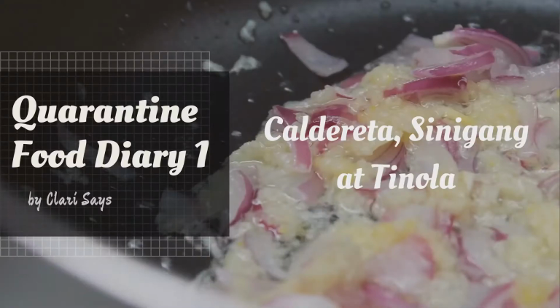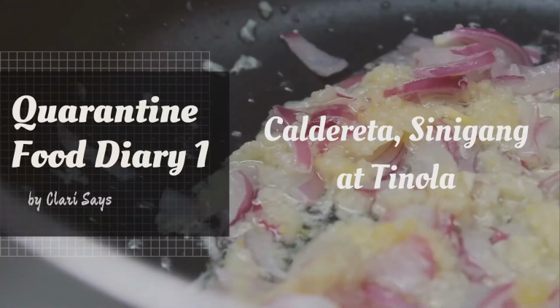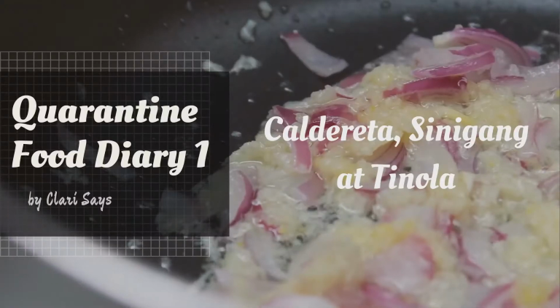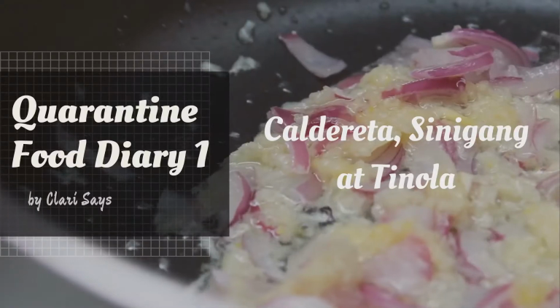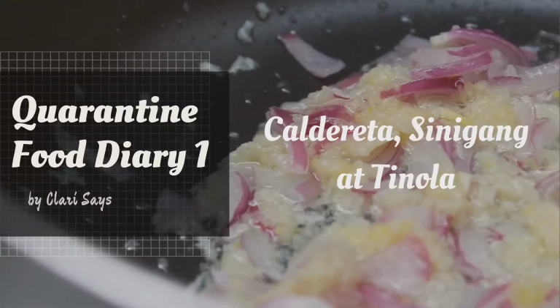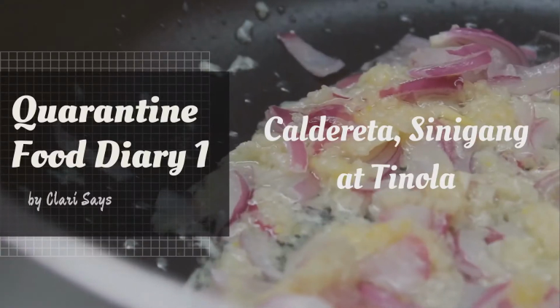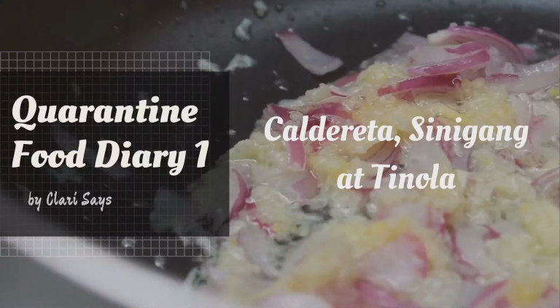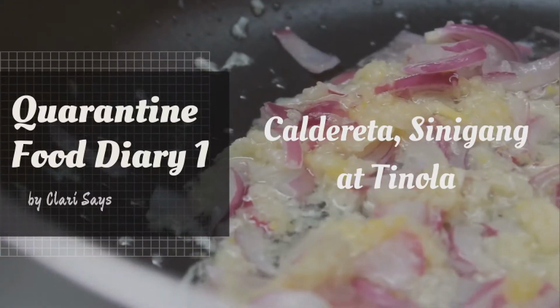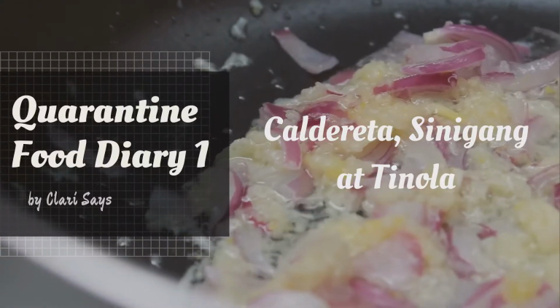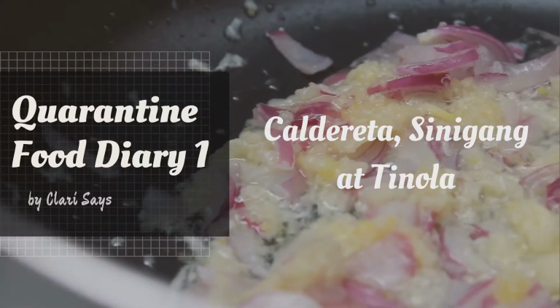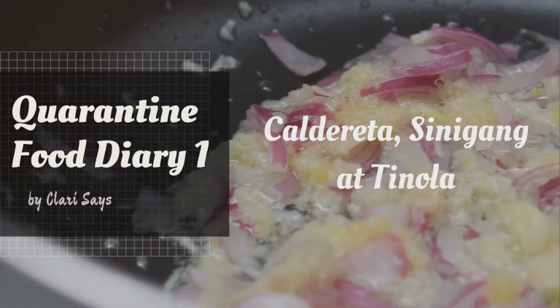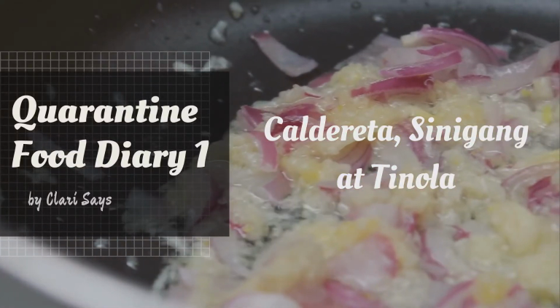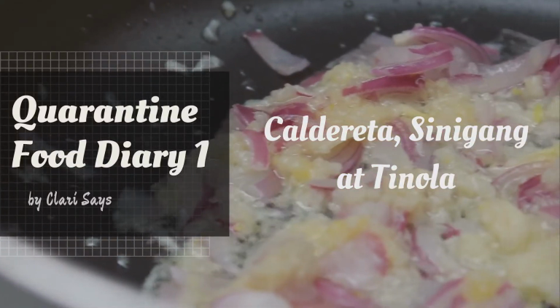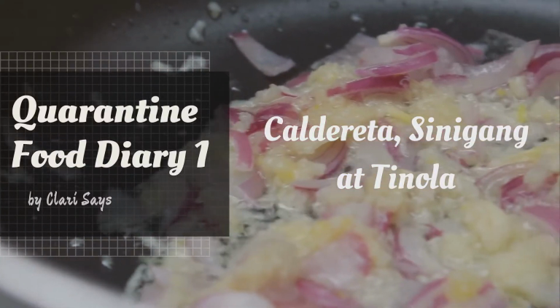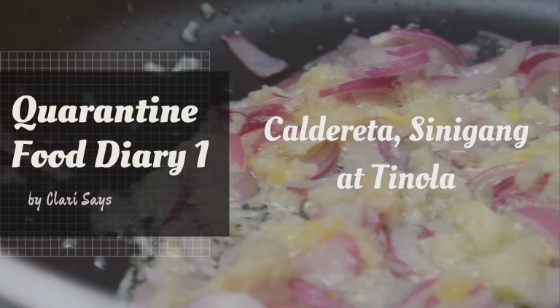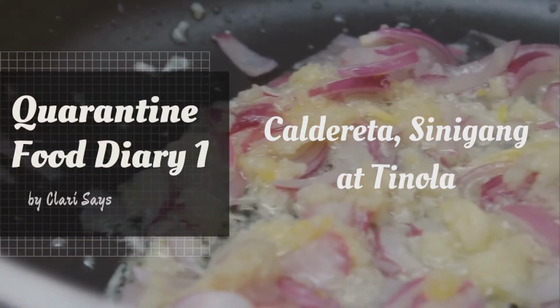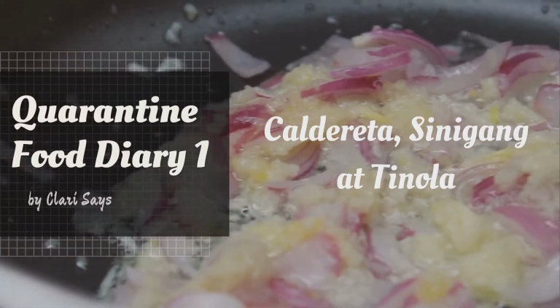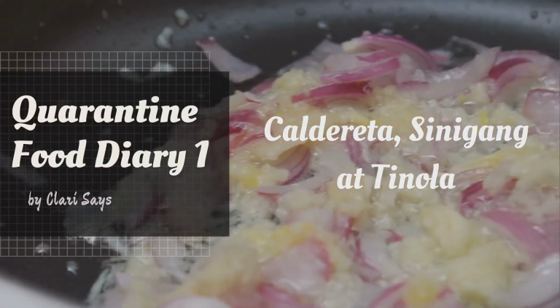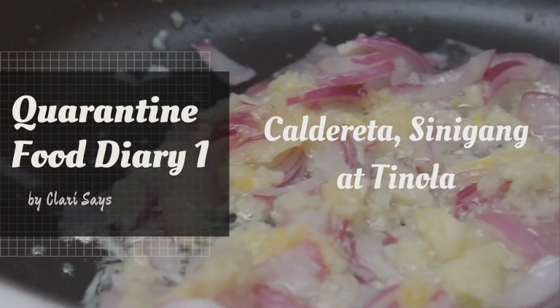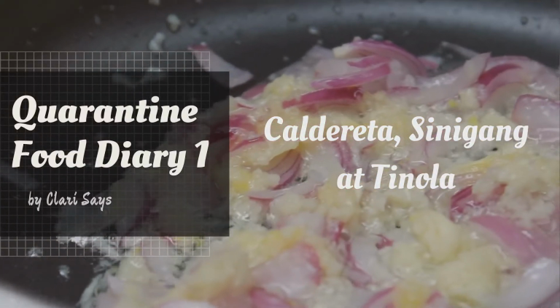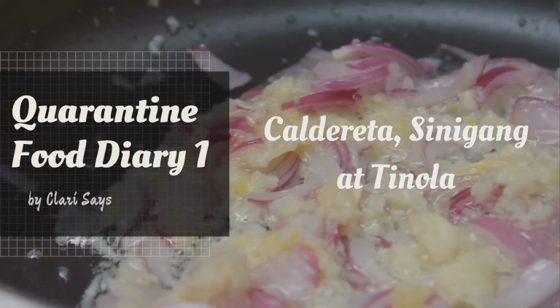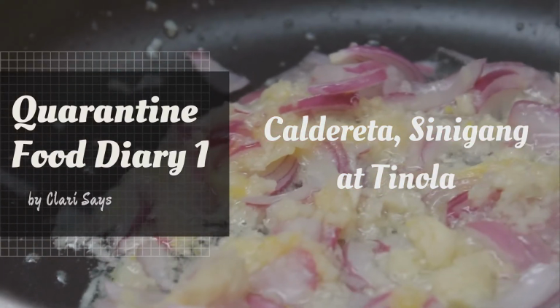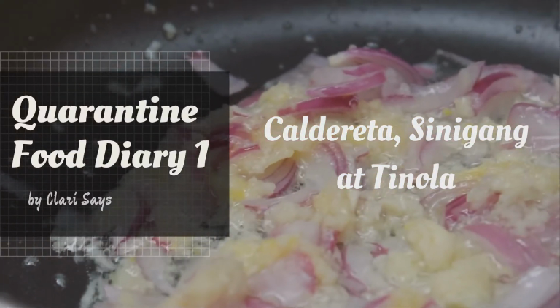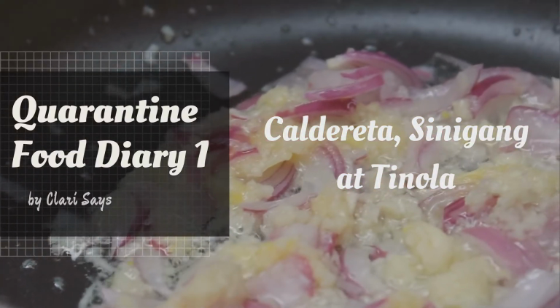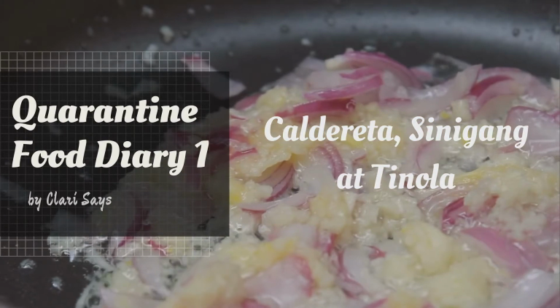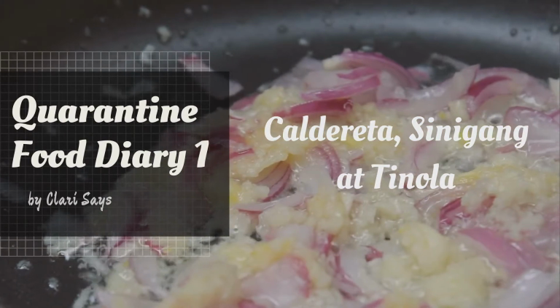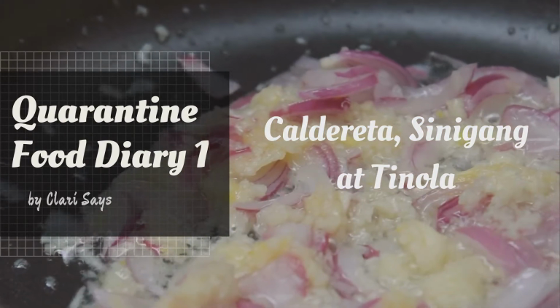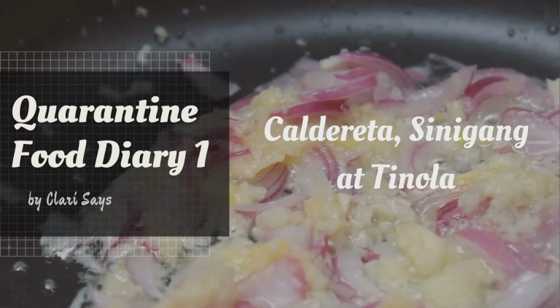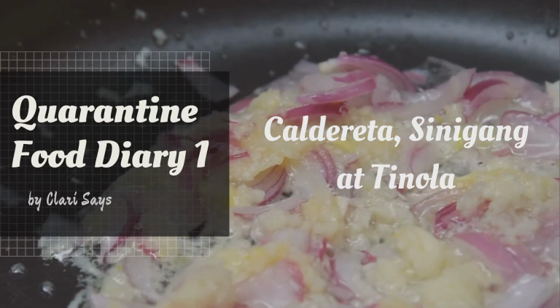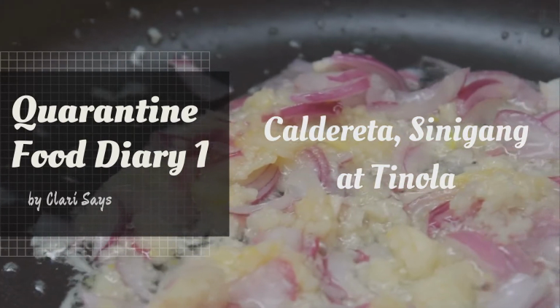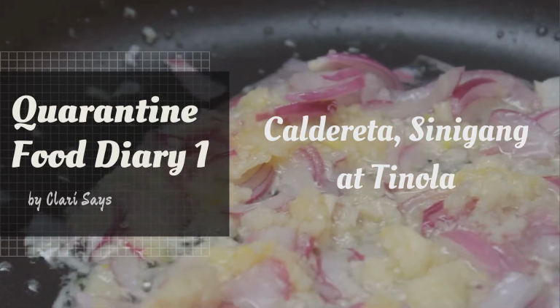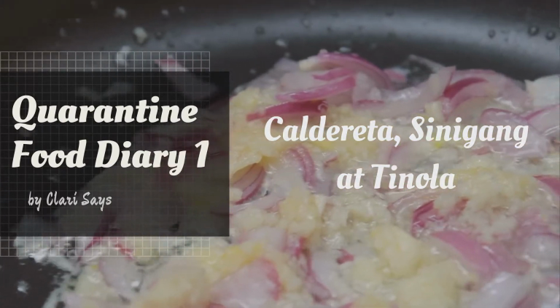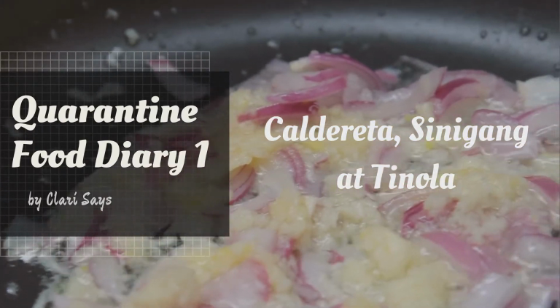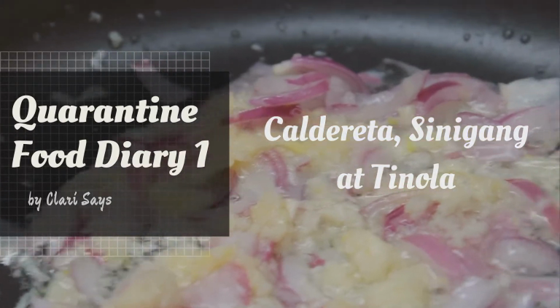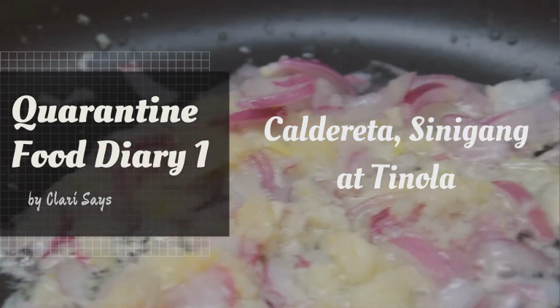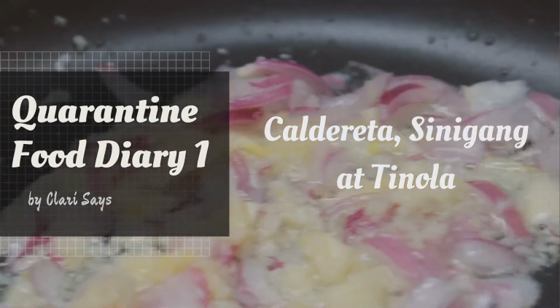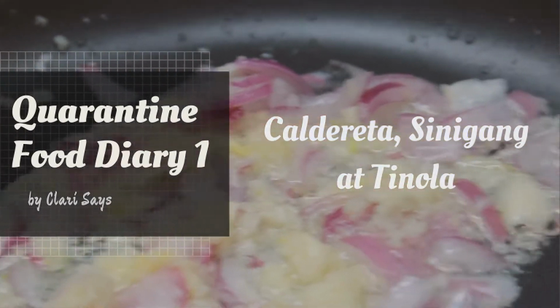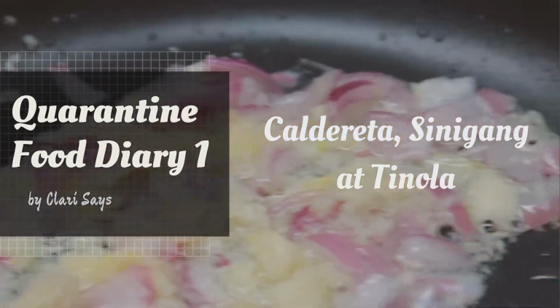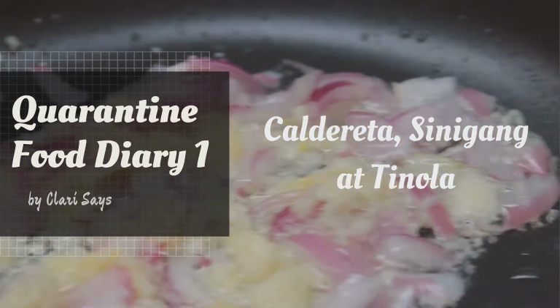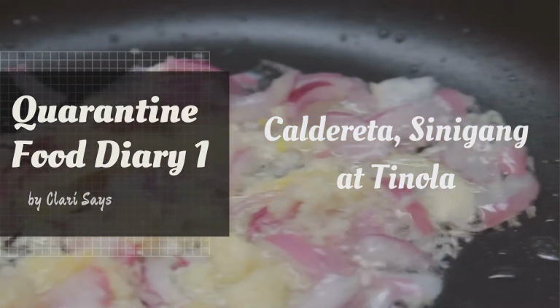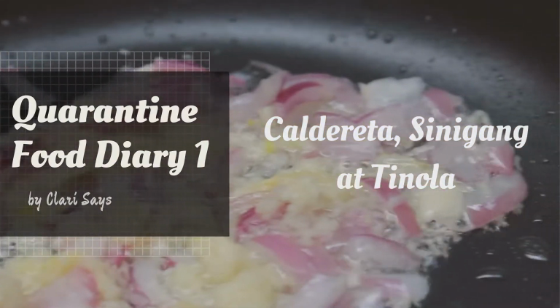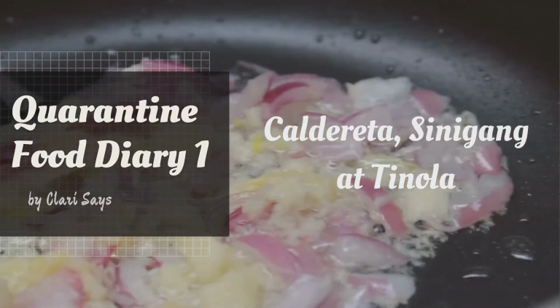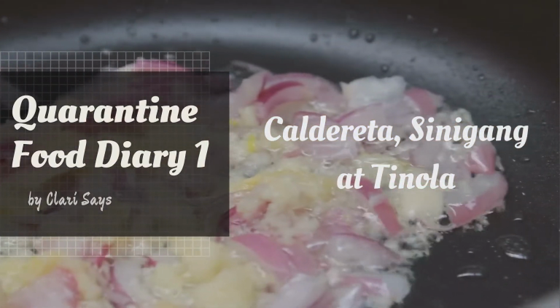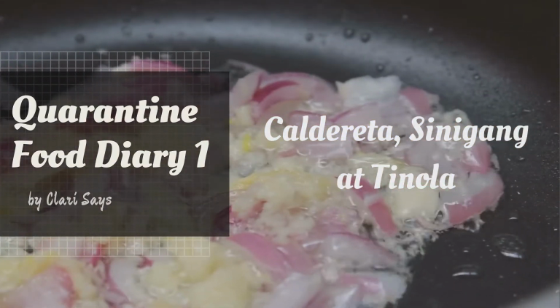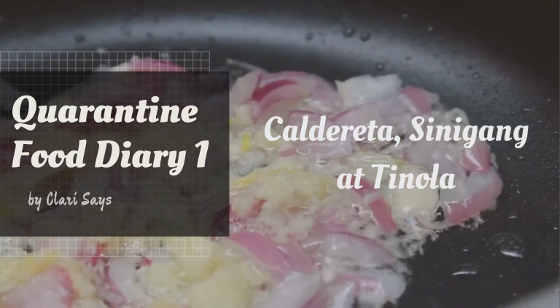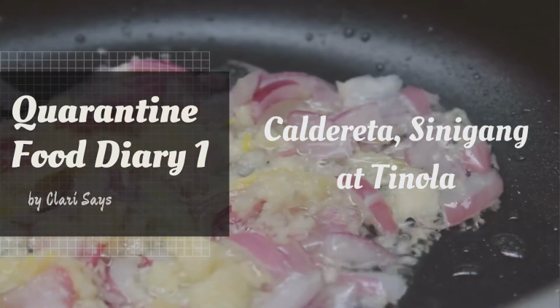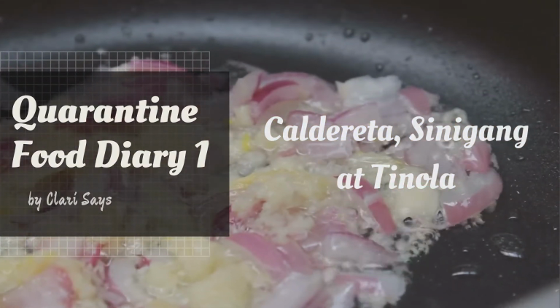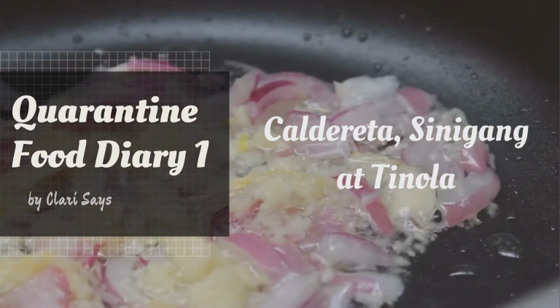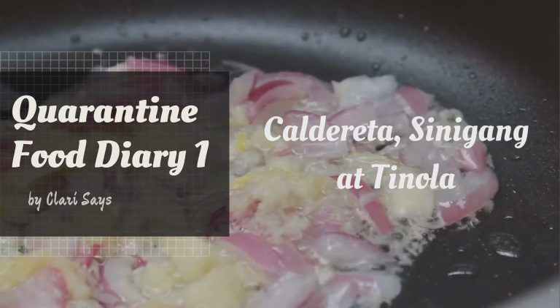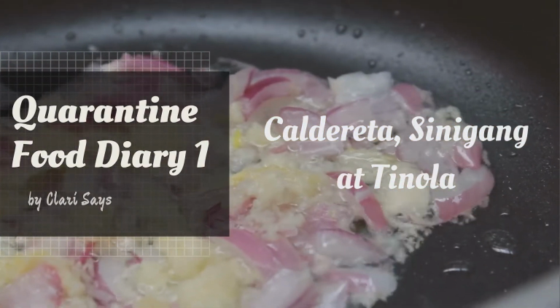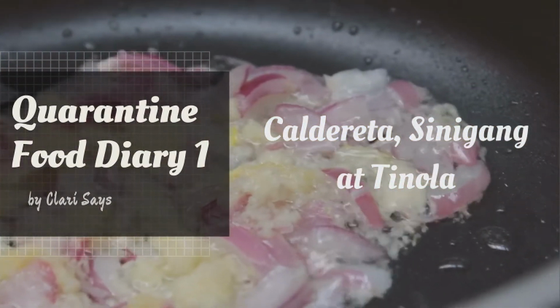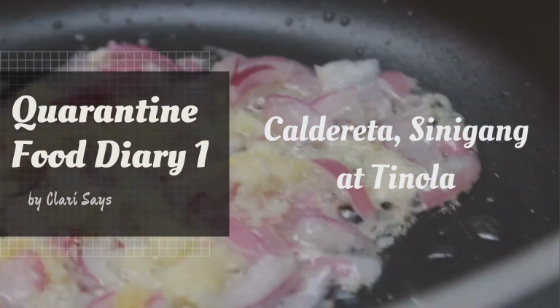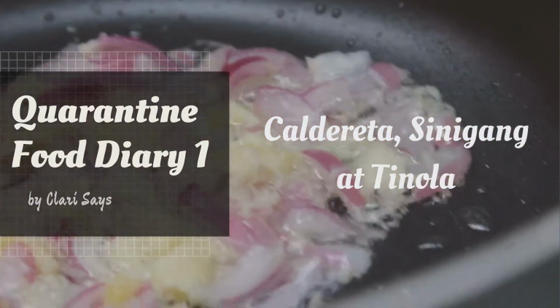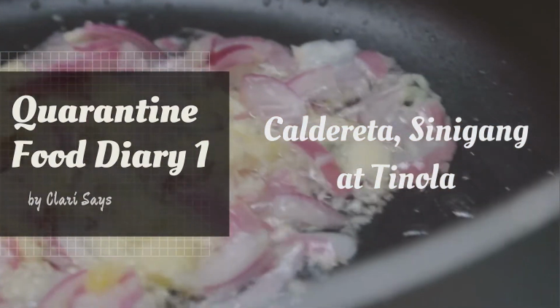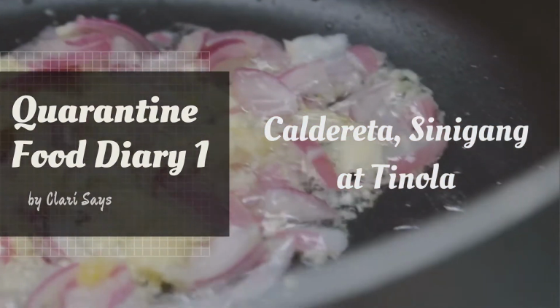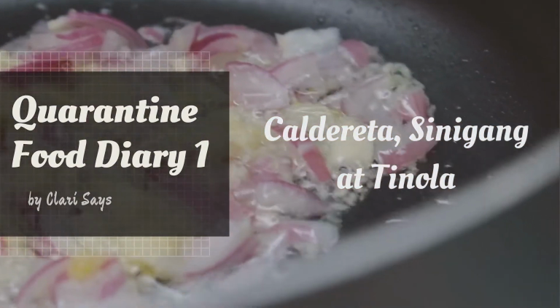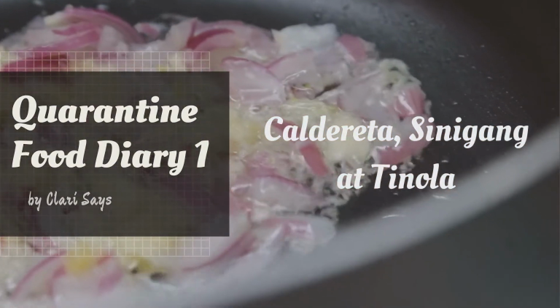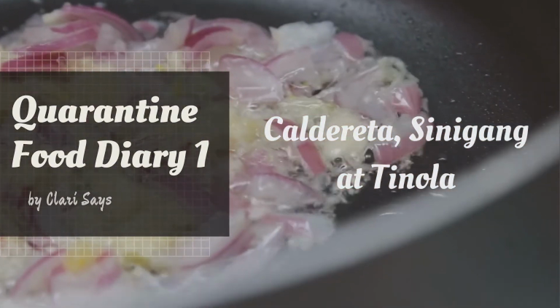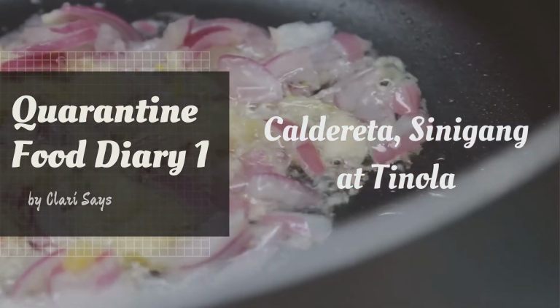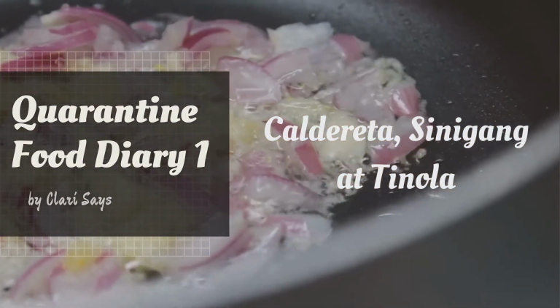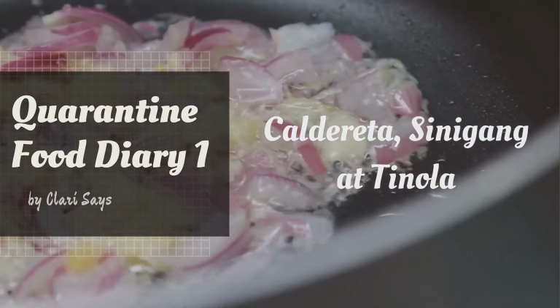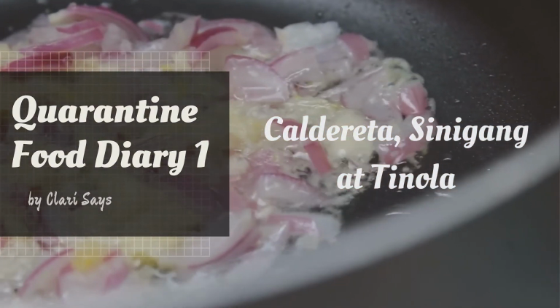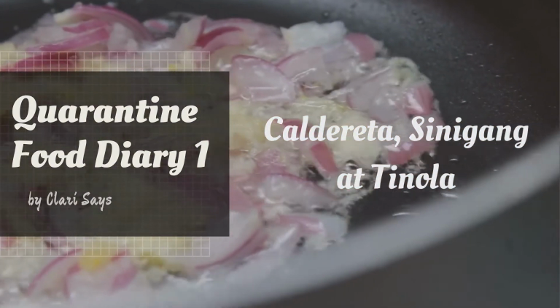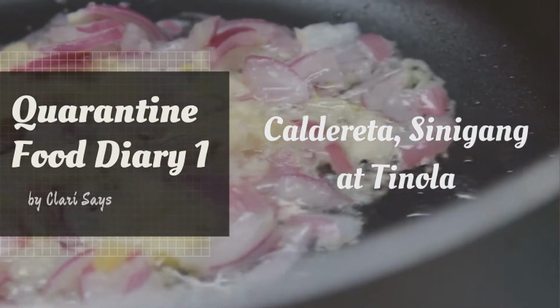Hi! In this video, I share three simple dishes: Caldereta, Sinigang, and Tinola.